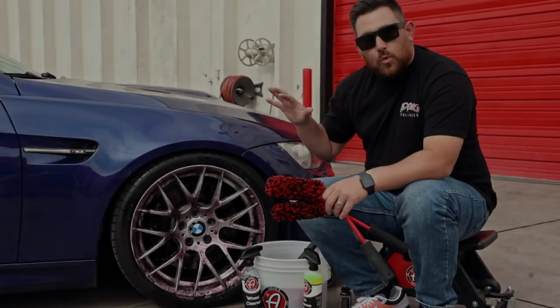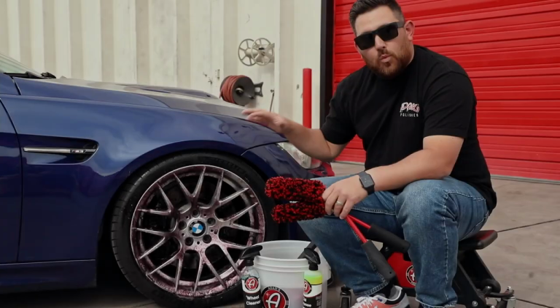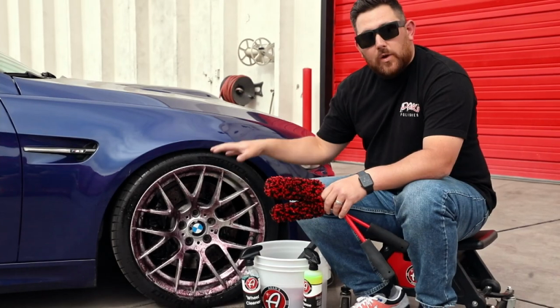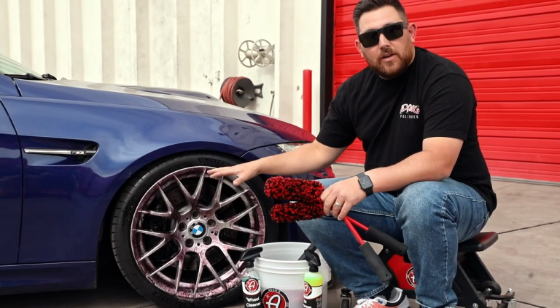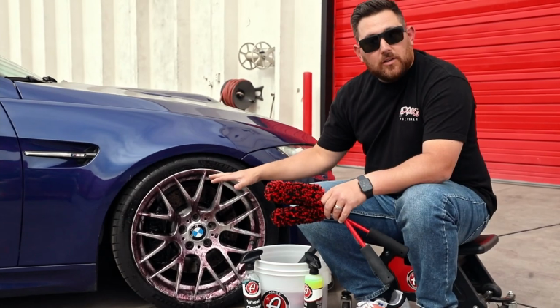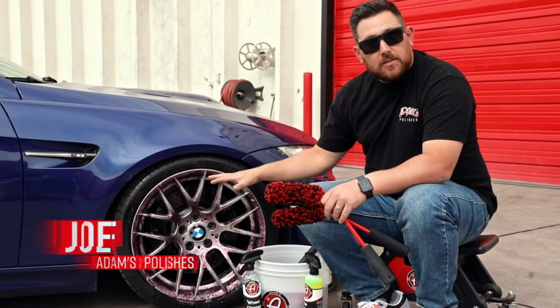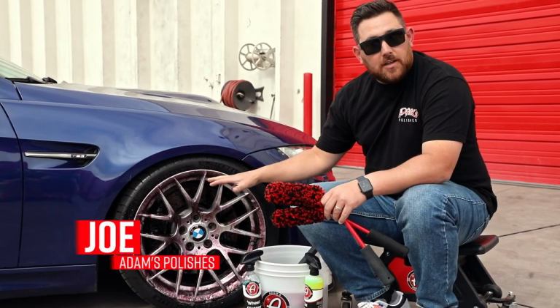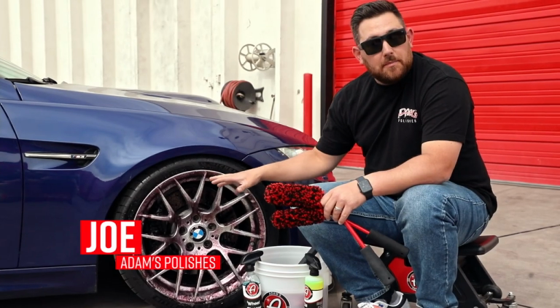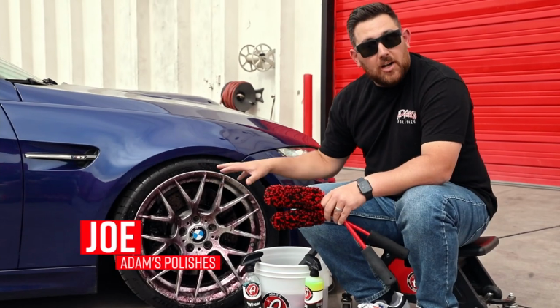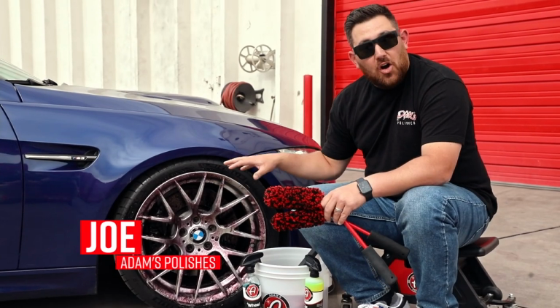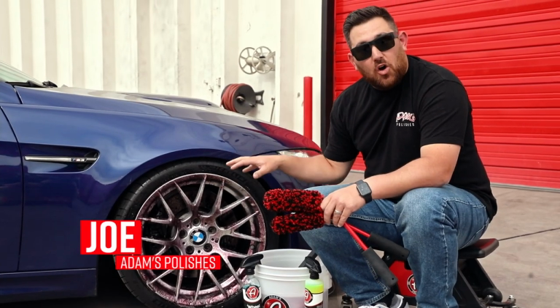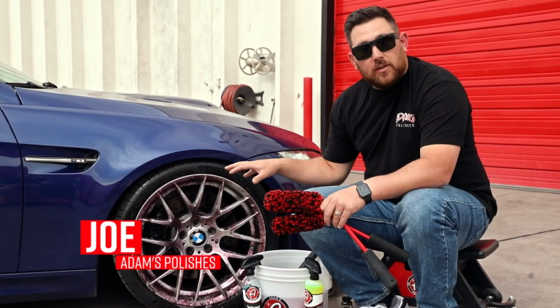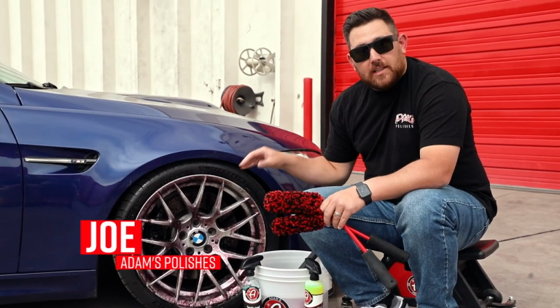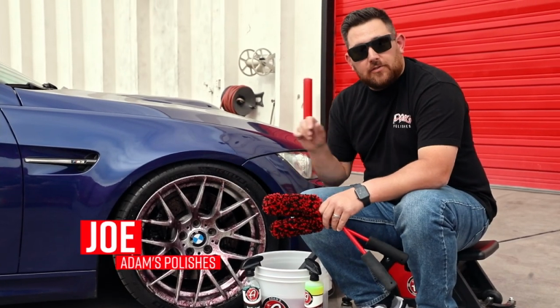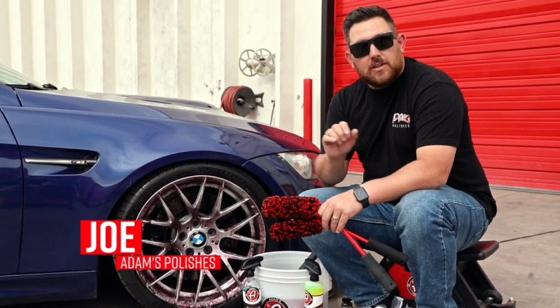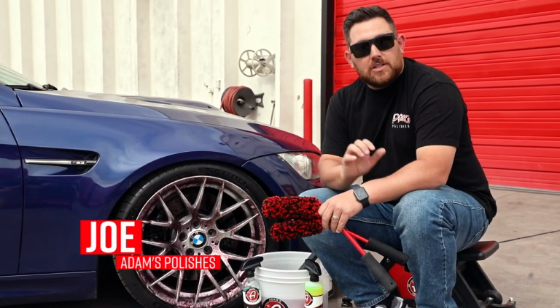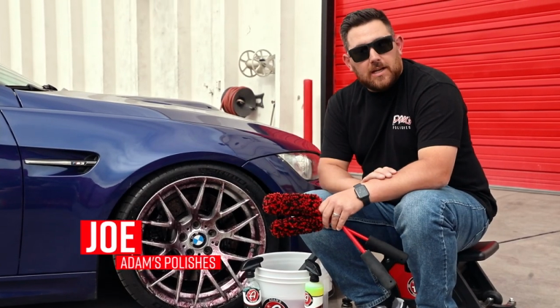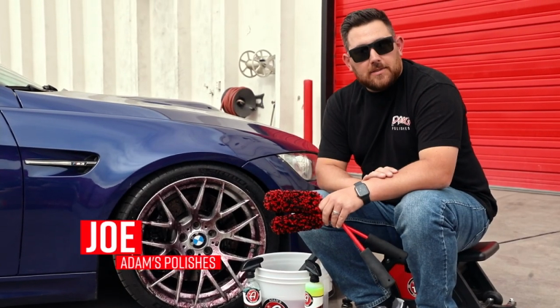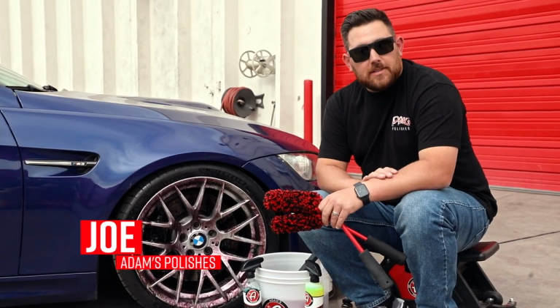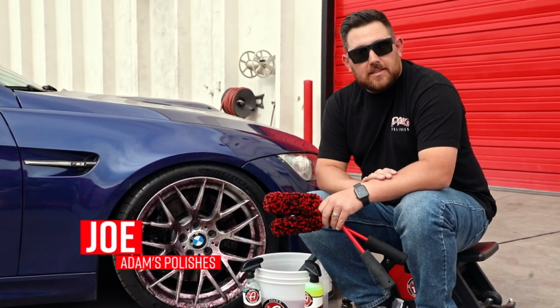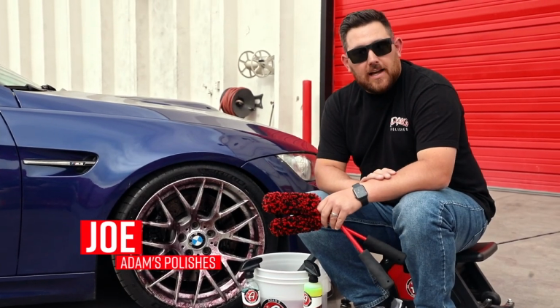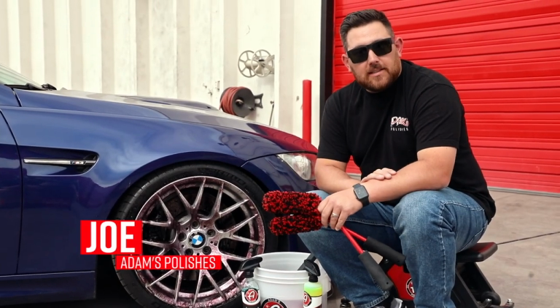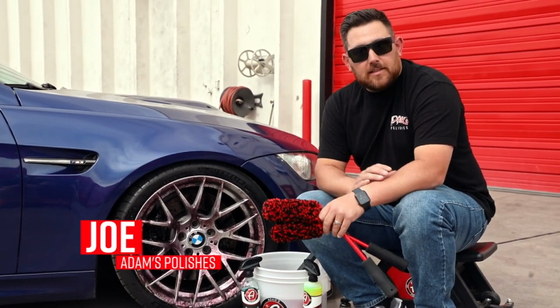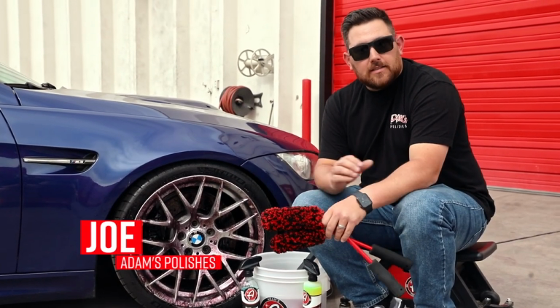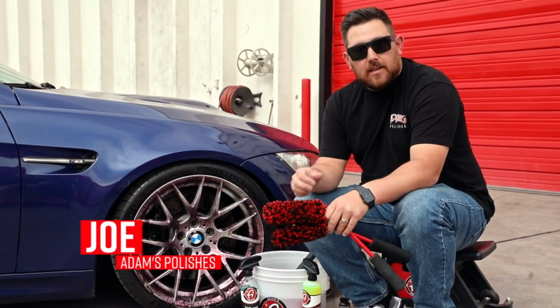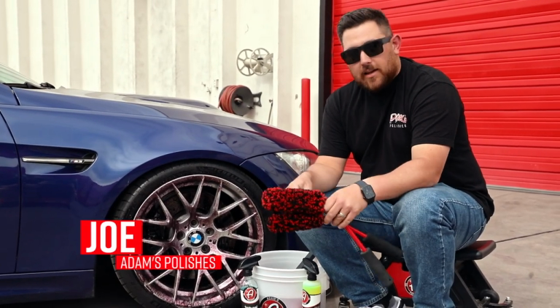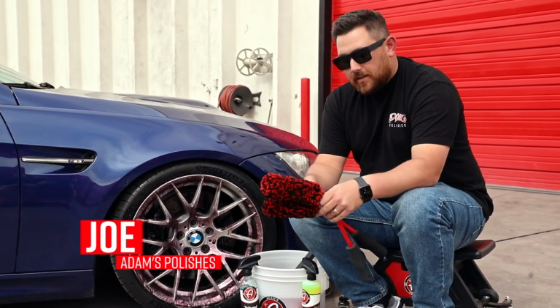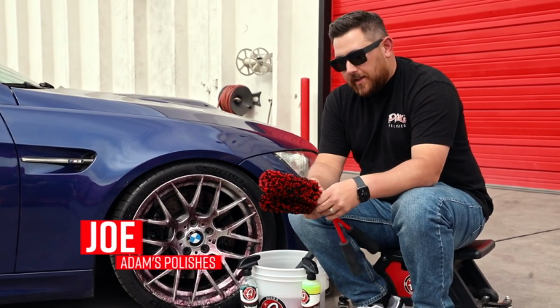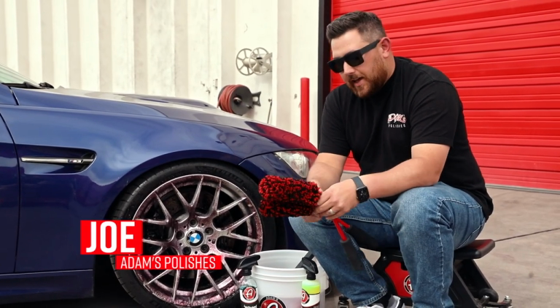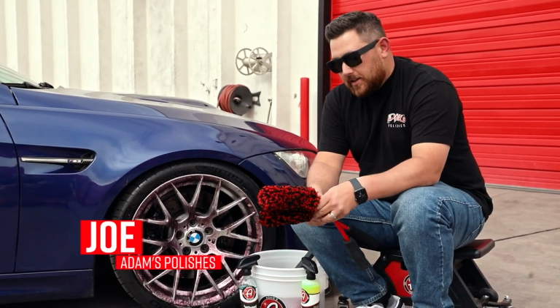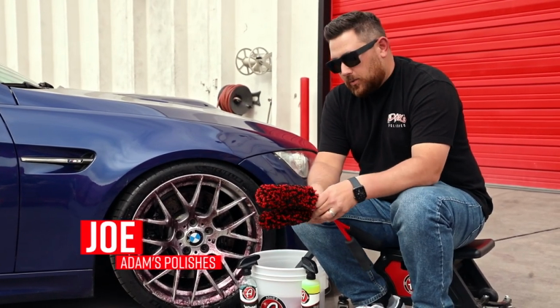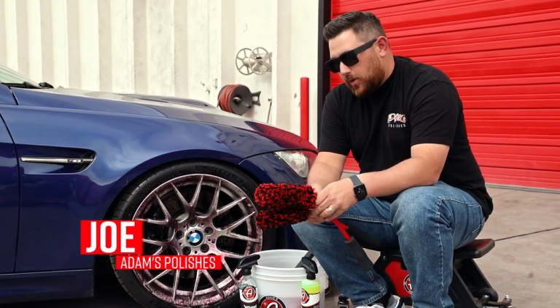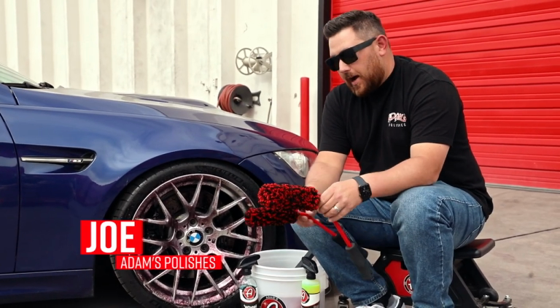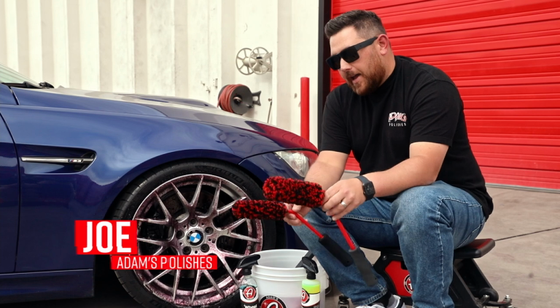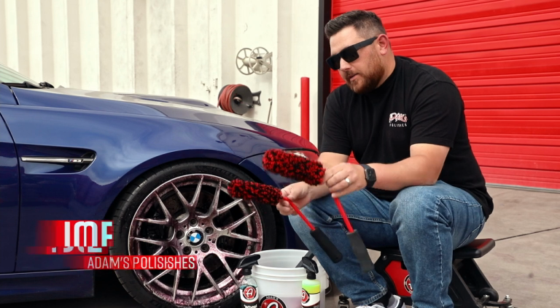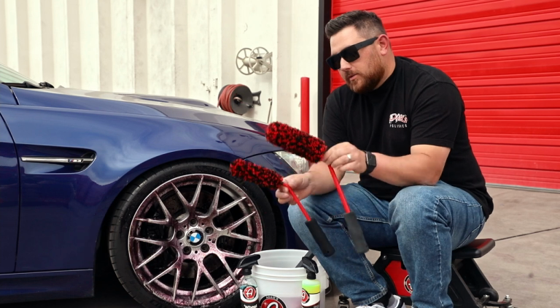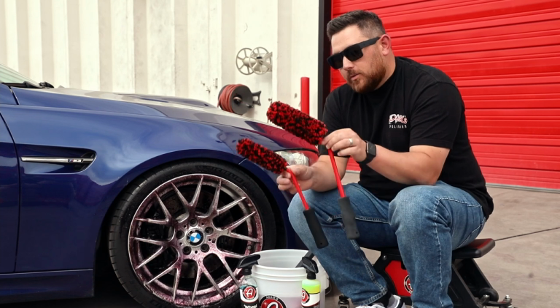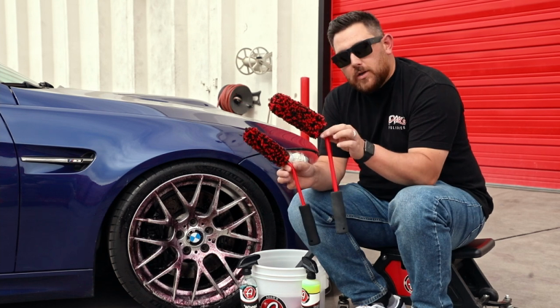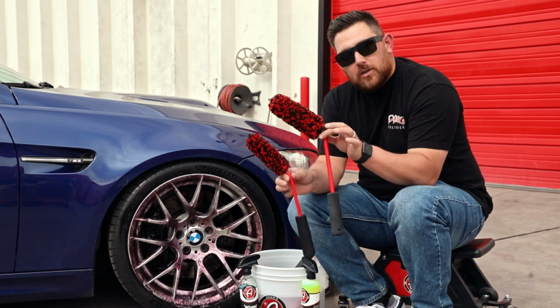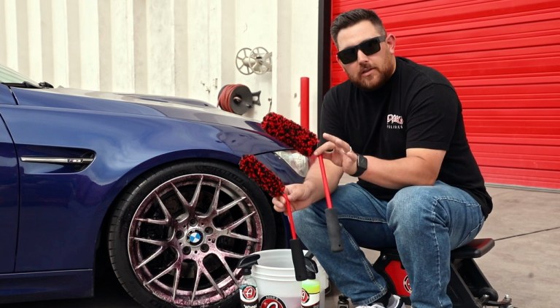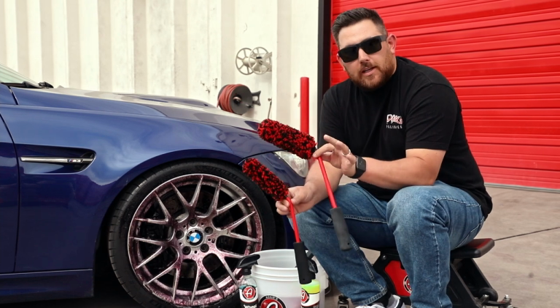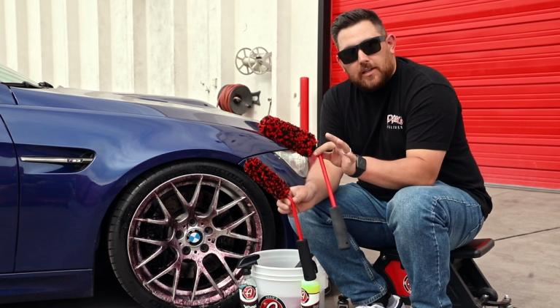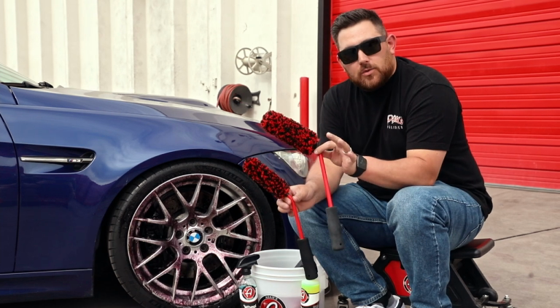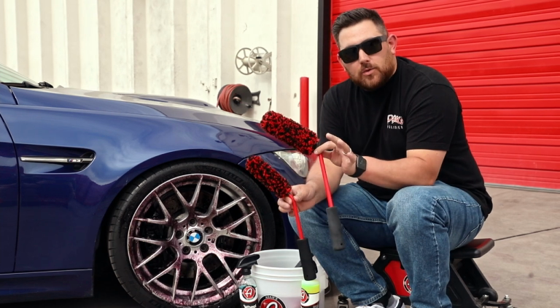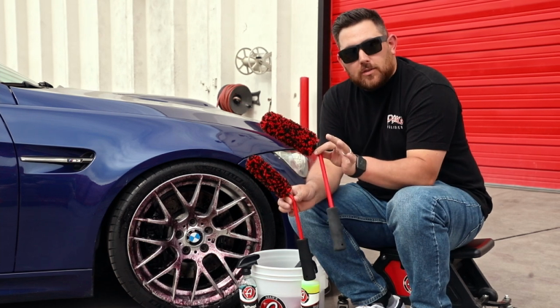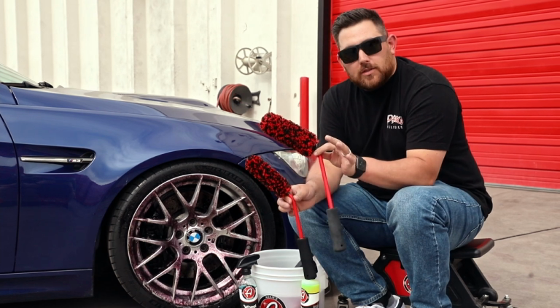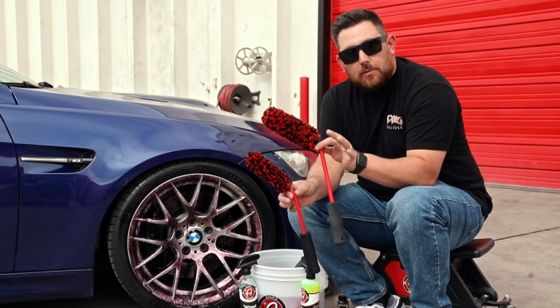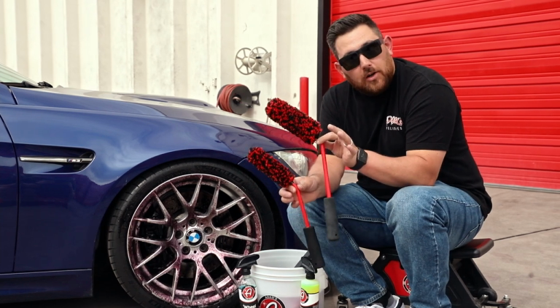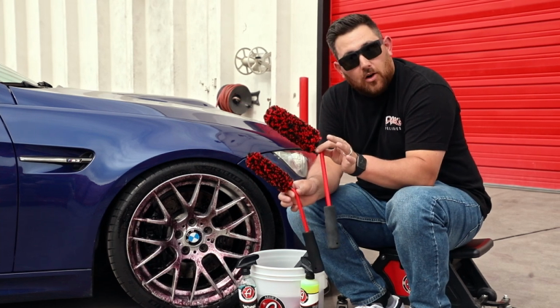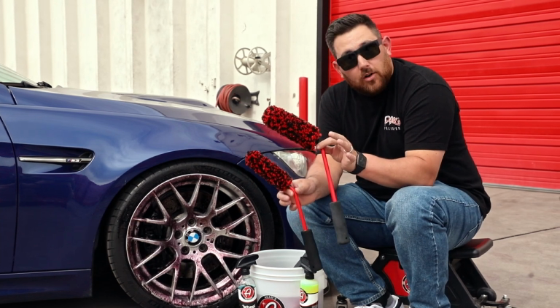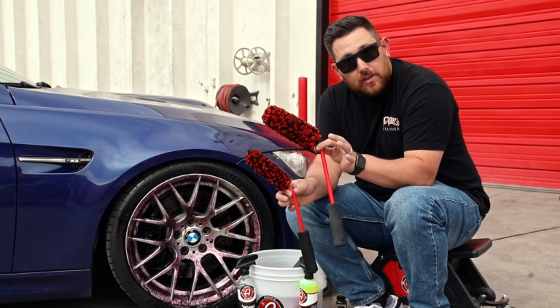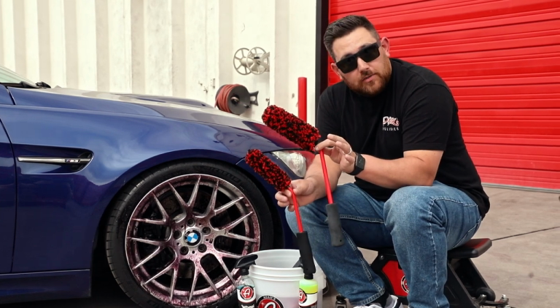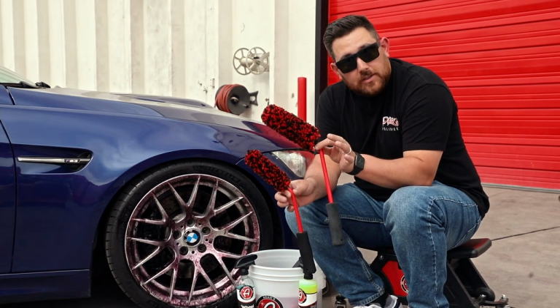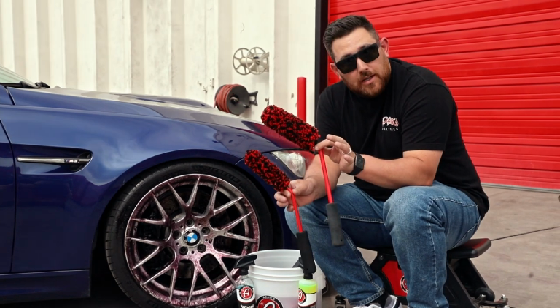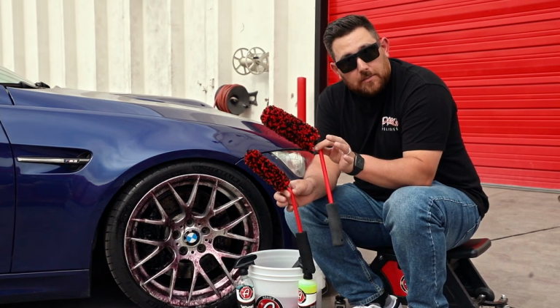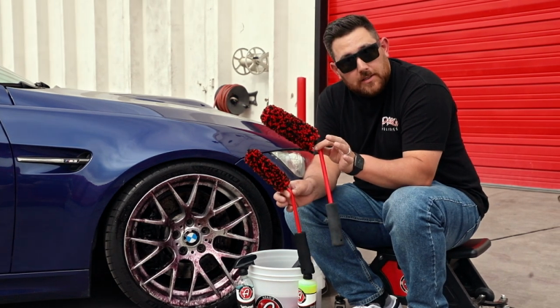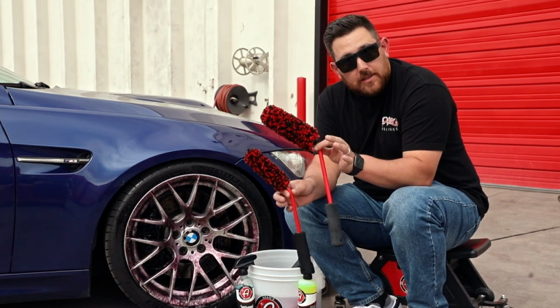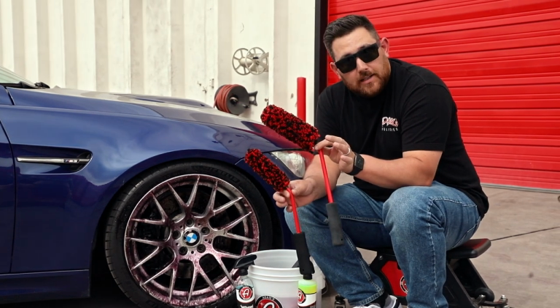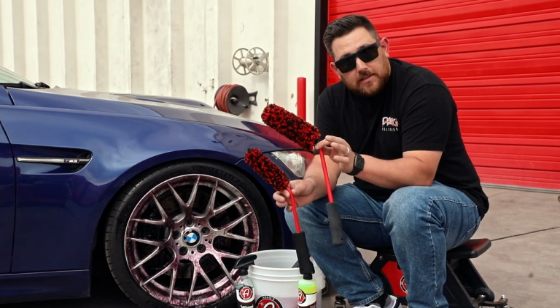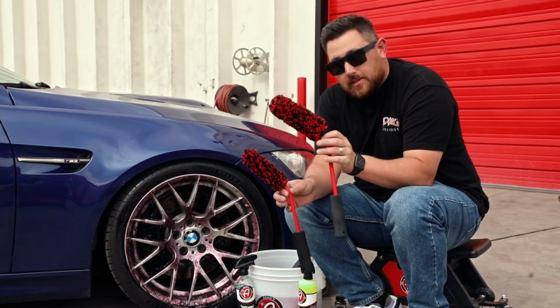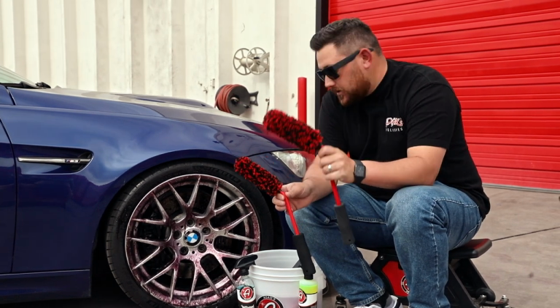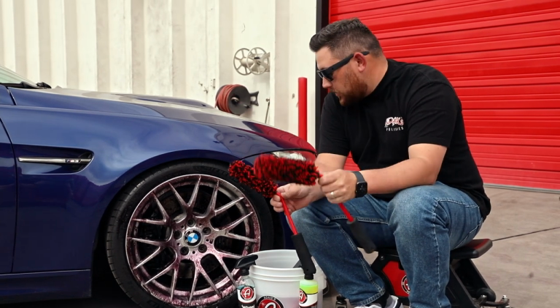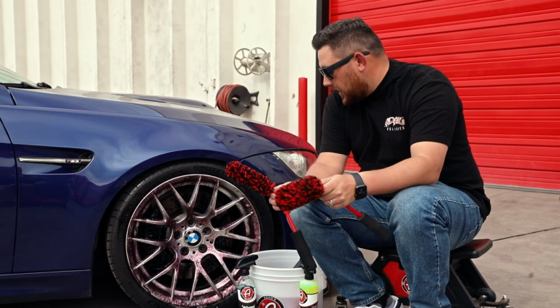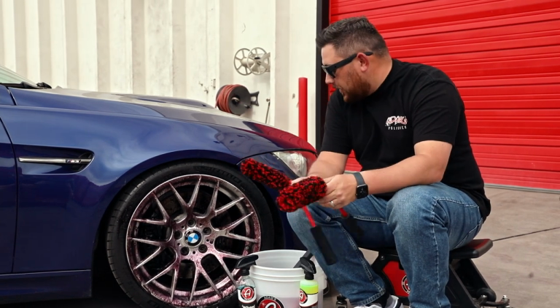Wheels come in all different shapes and sizes. That is why wheel cleaning tools come in all different shapes and sizes as well.